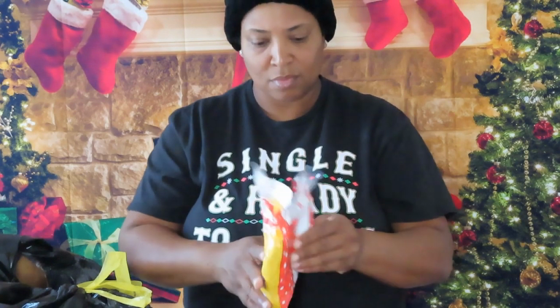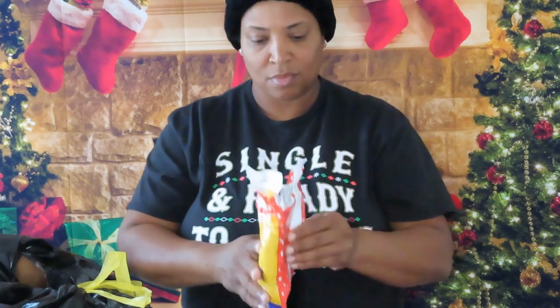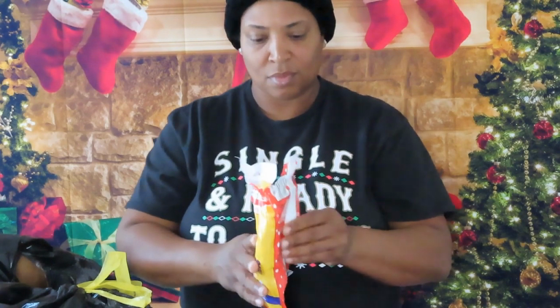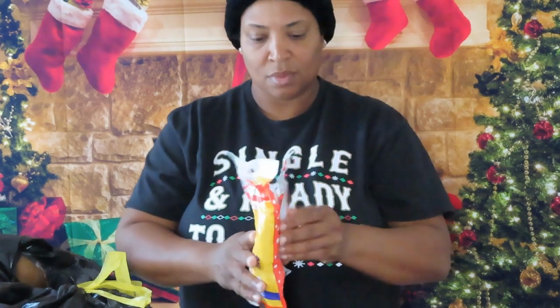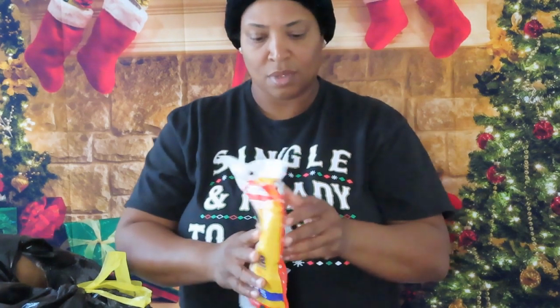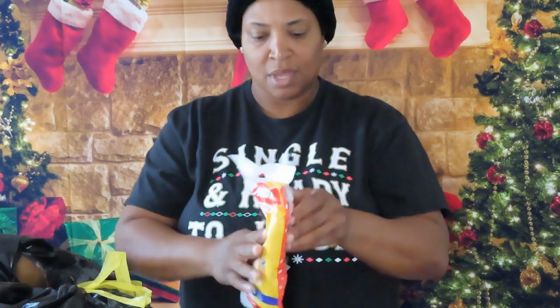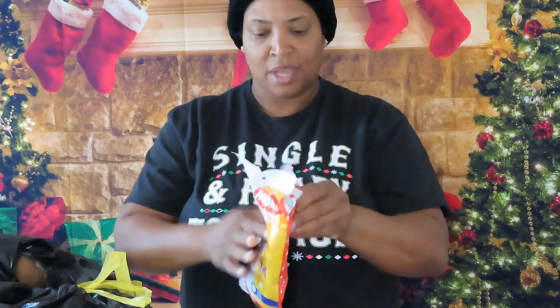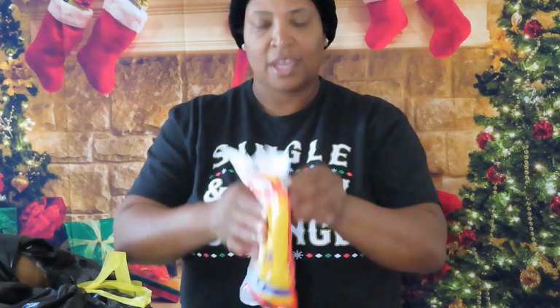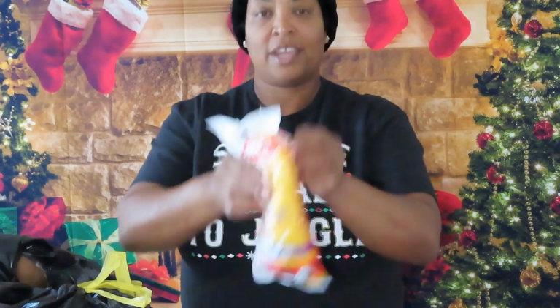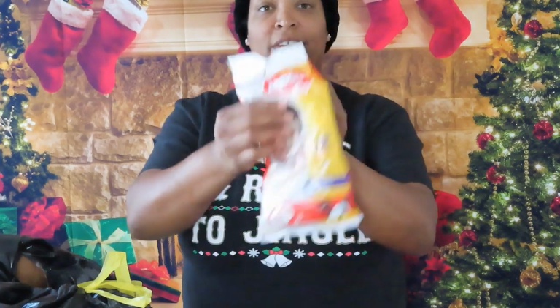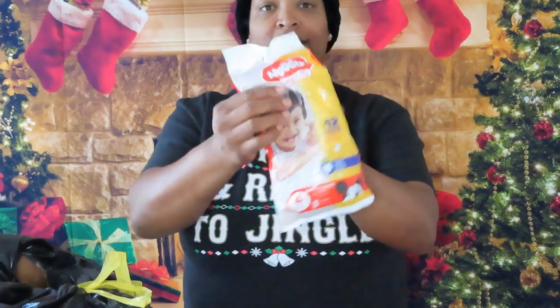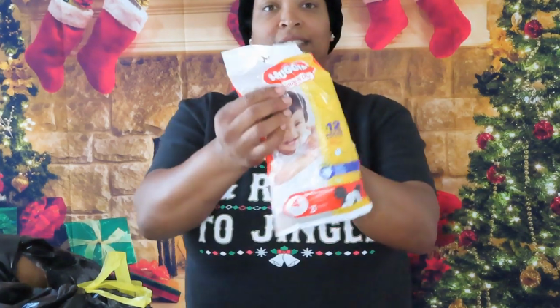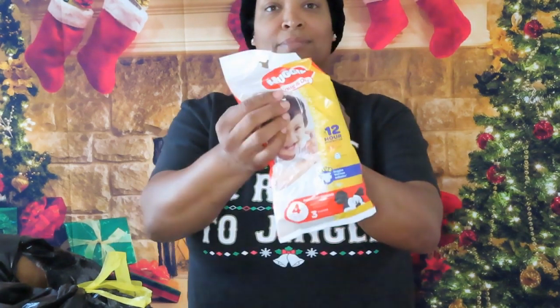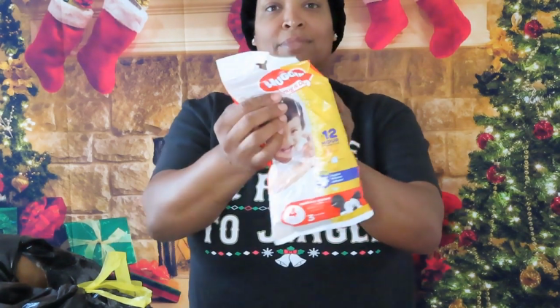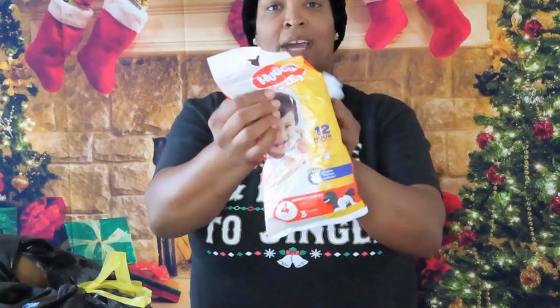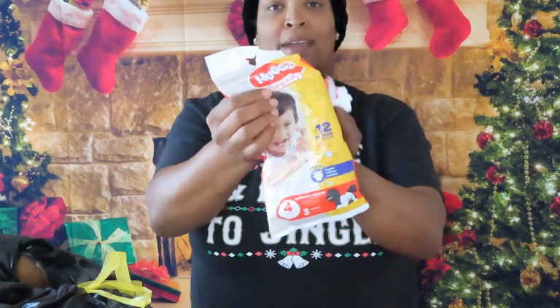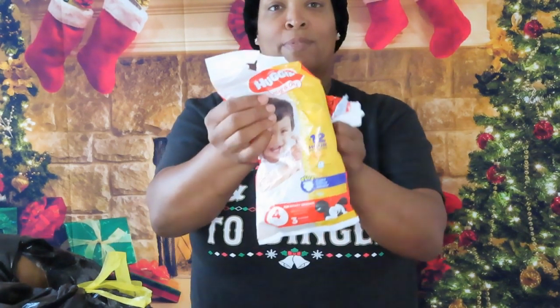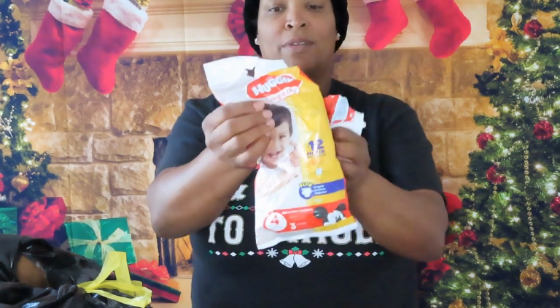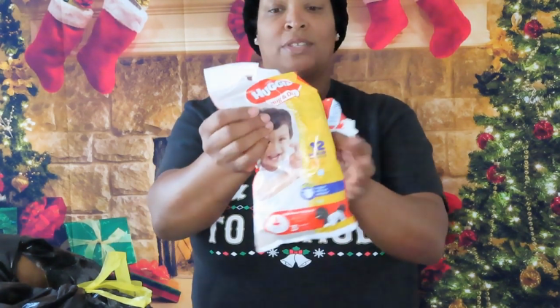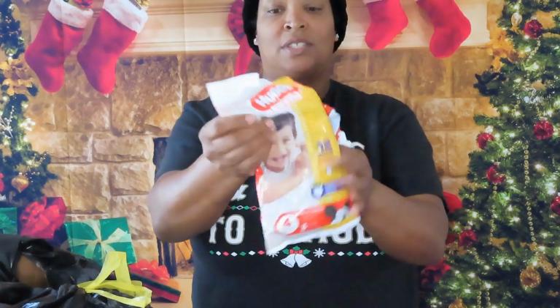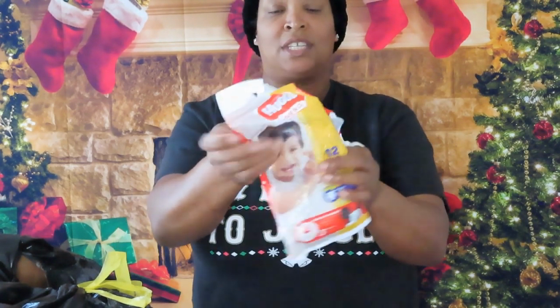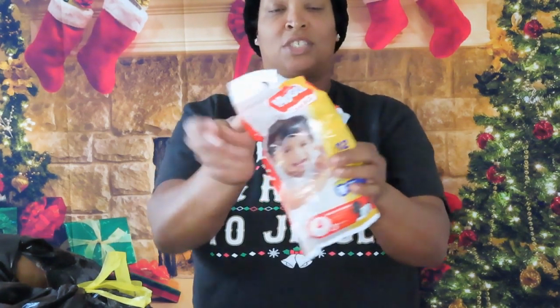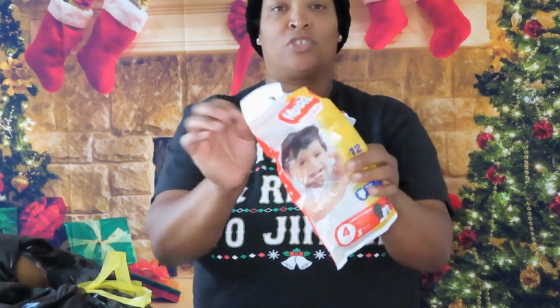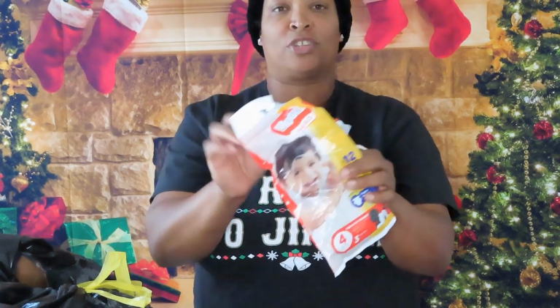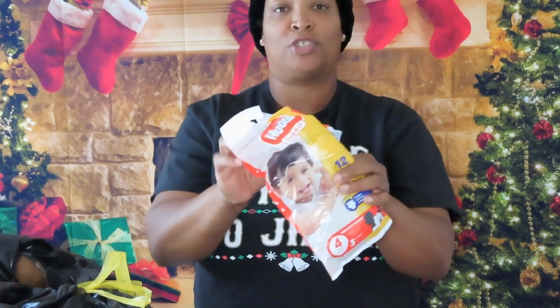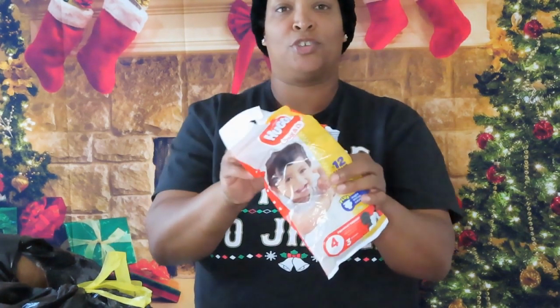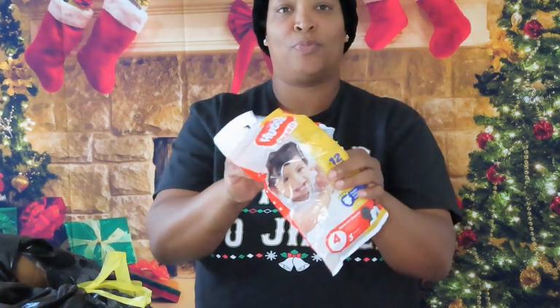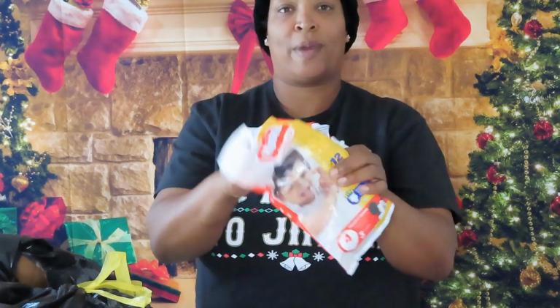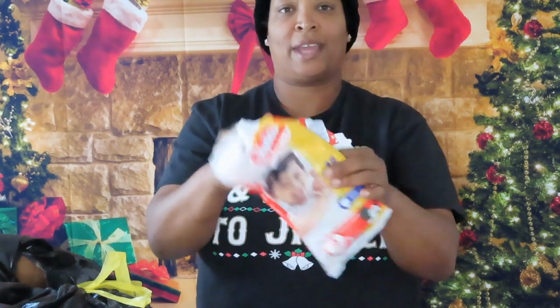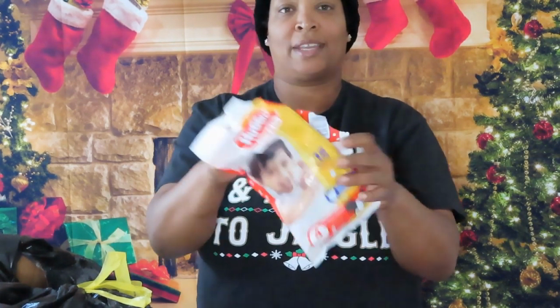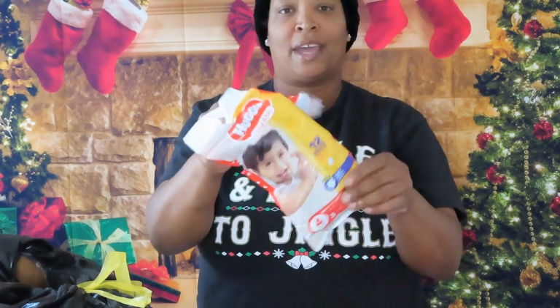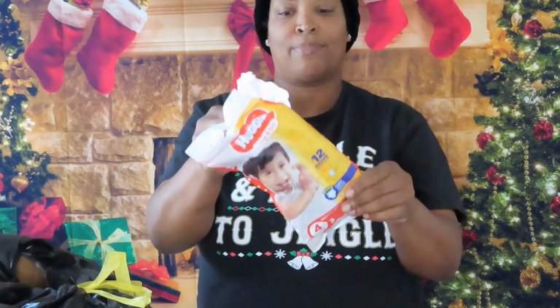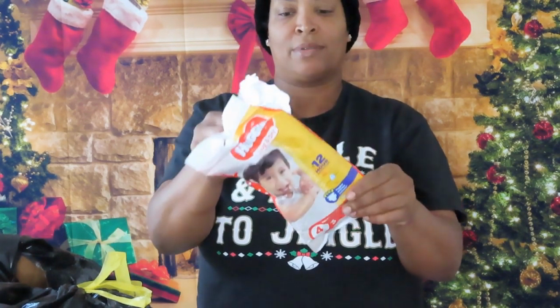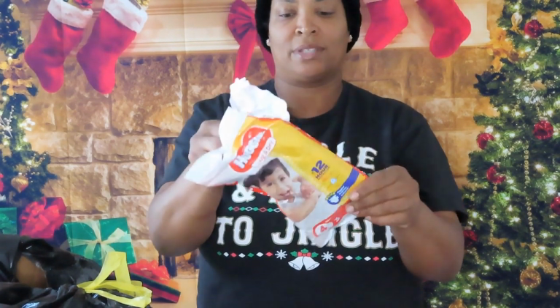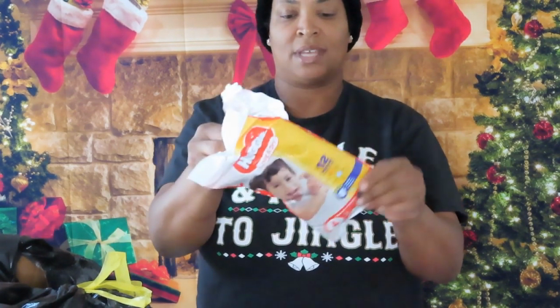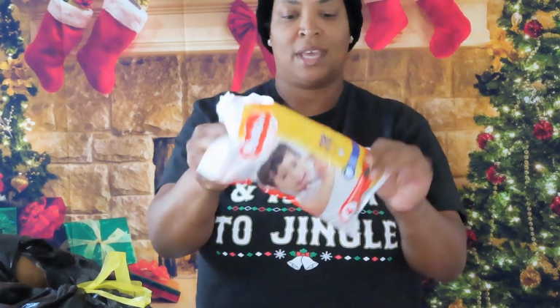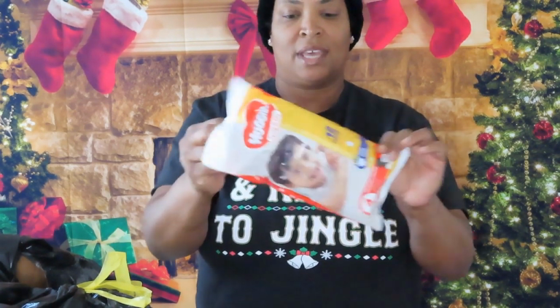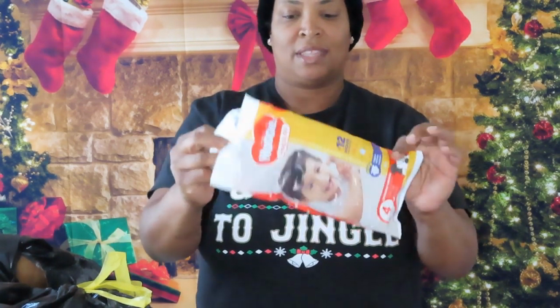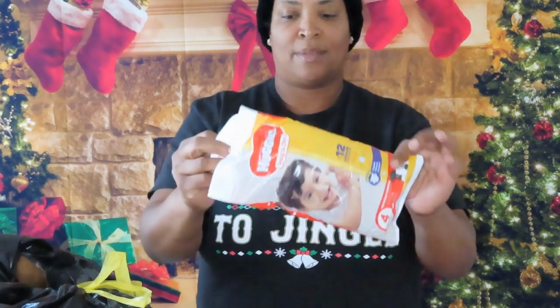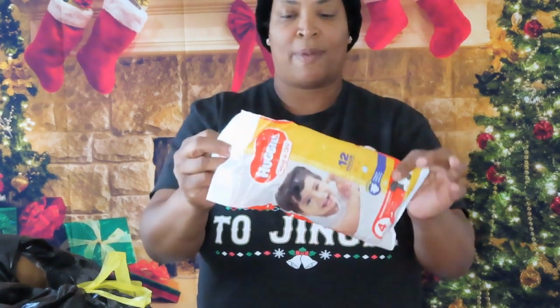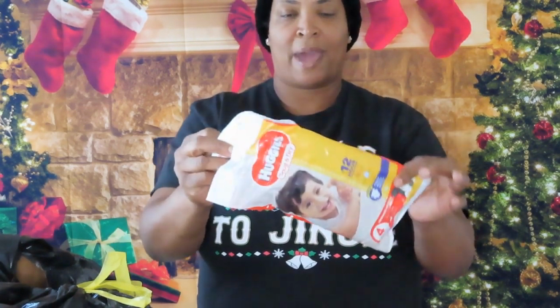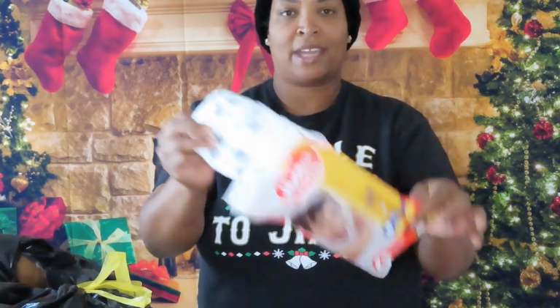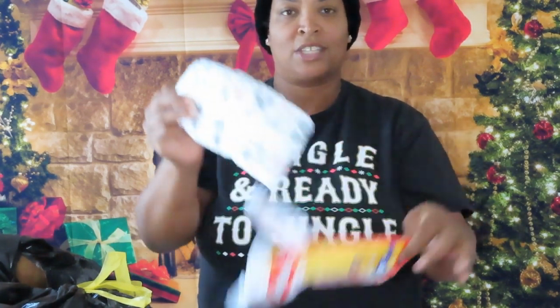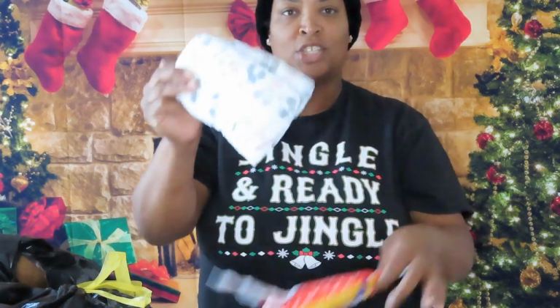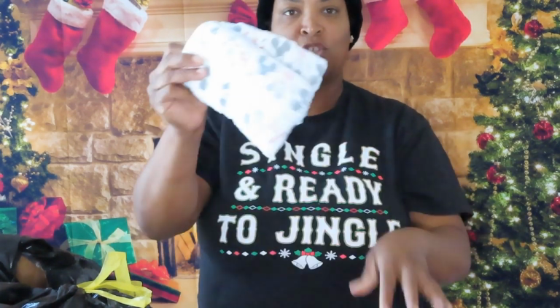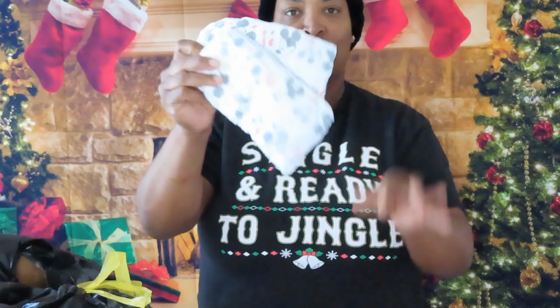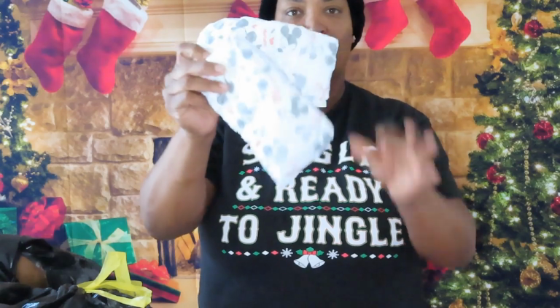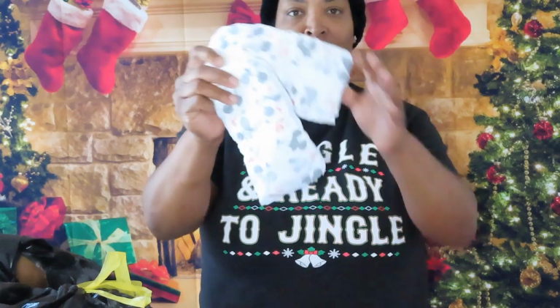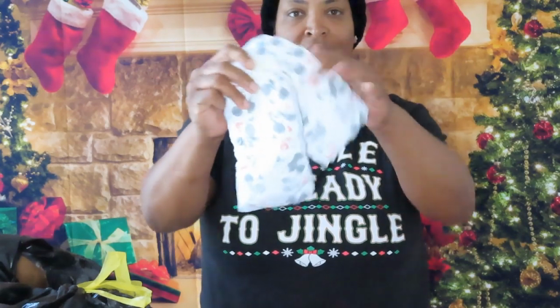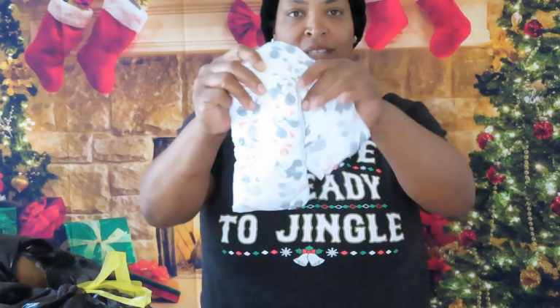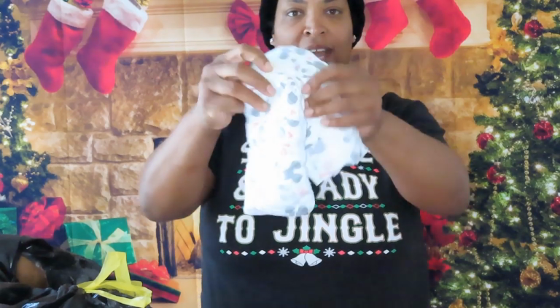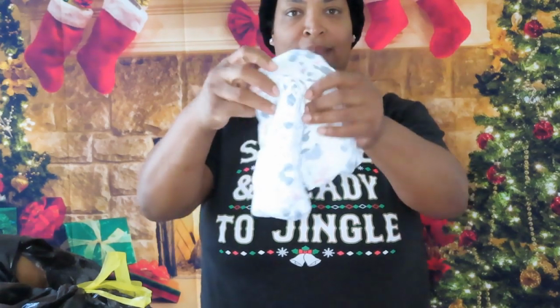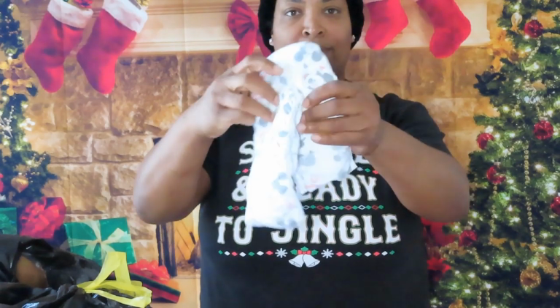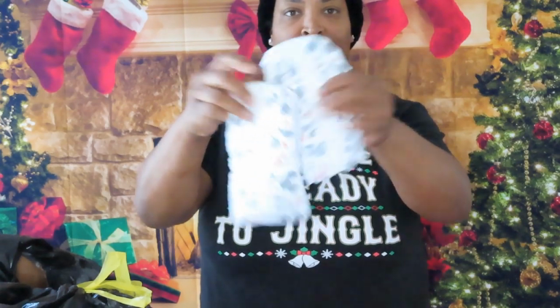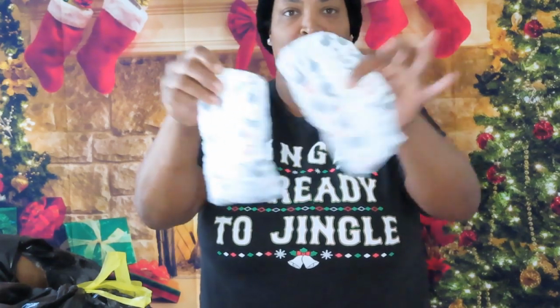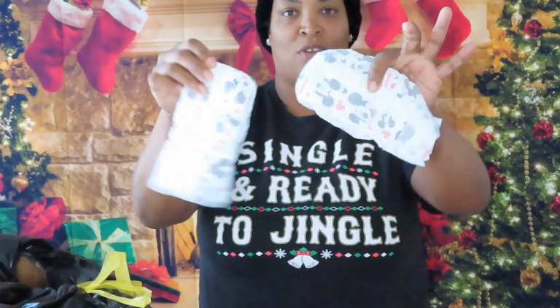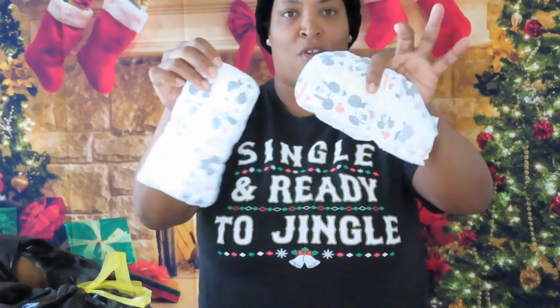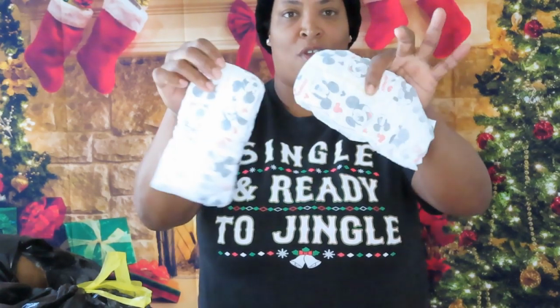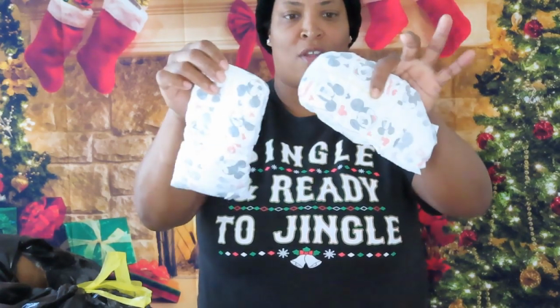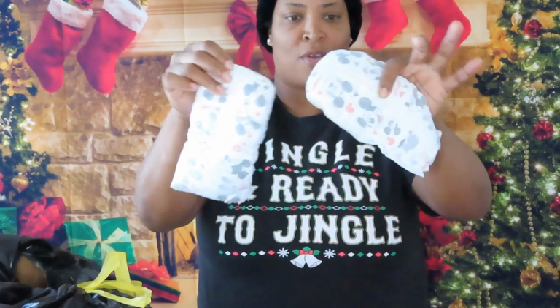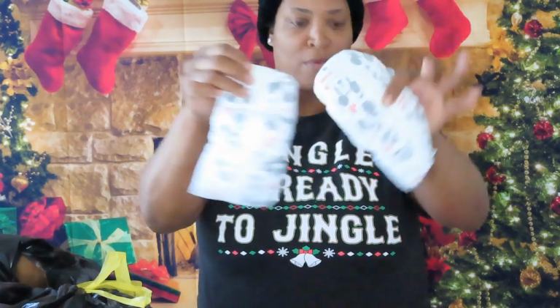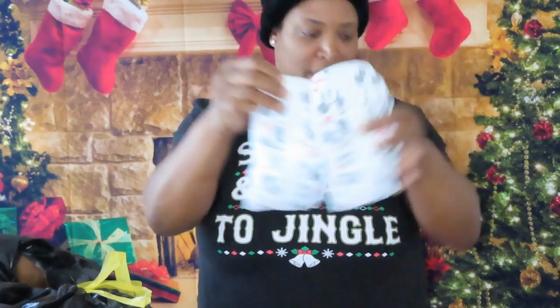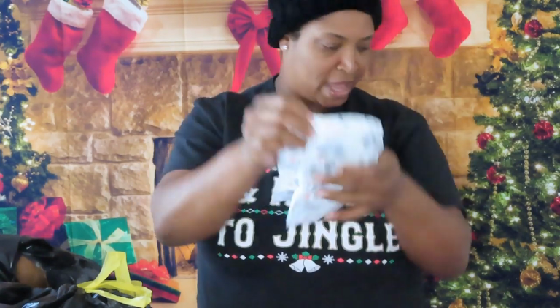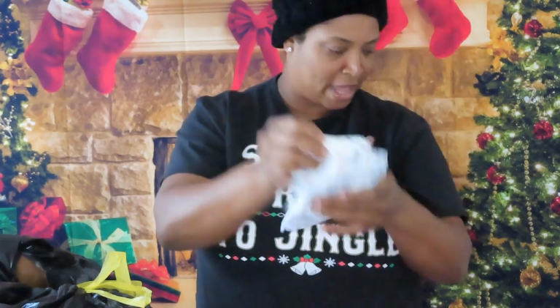Here are some more diapers — these are the two-pack diapers. The packages are torn but the diapers are okay.